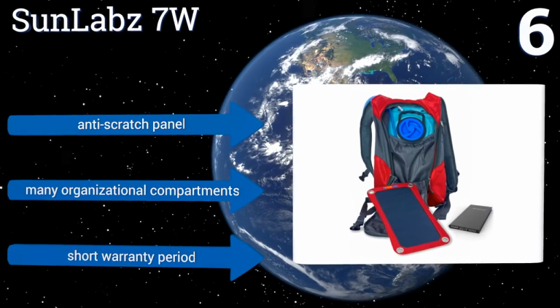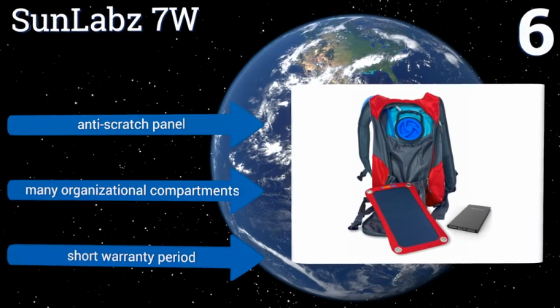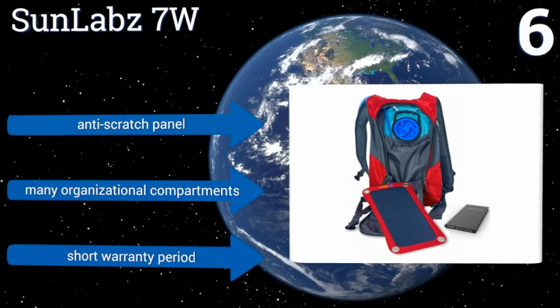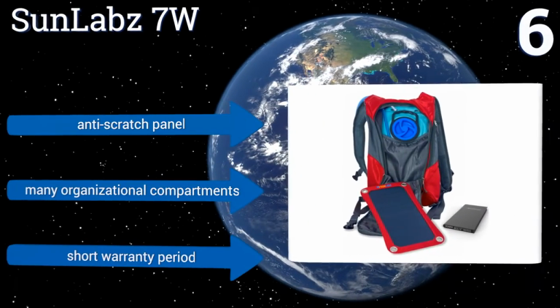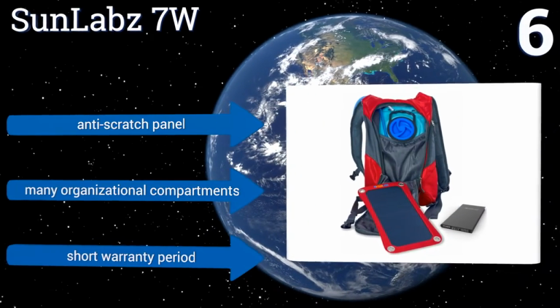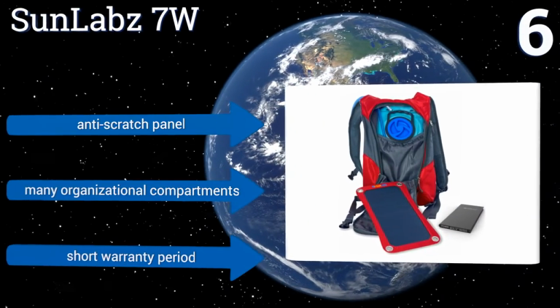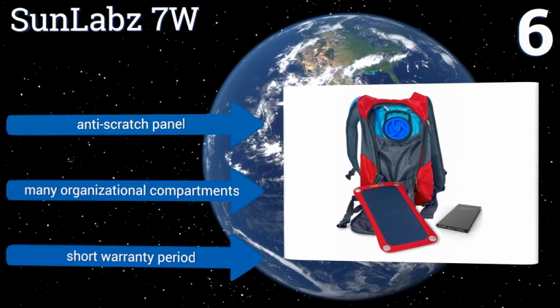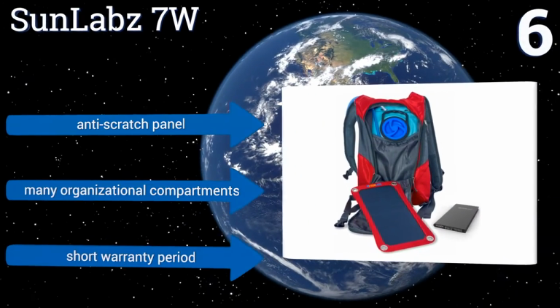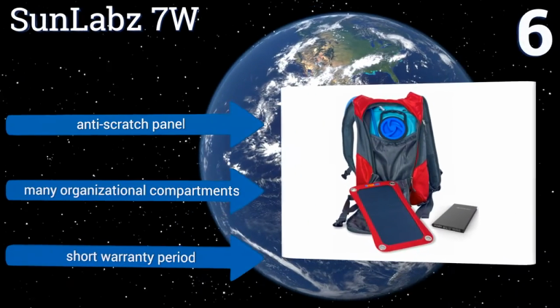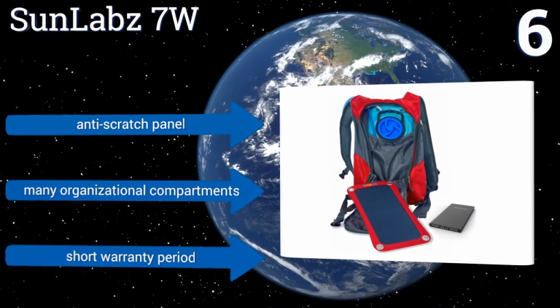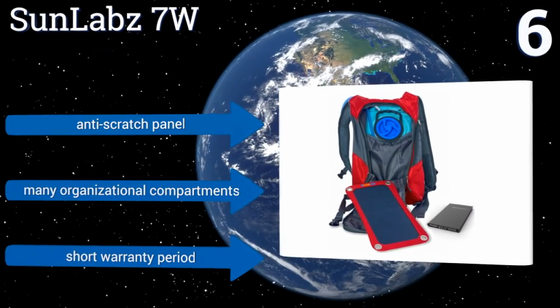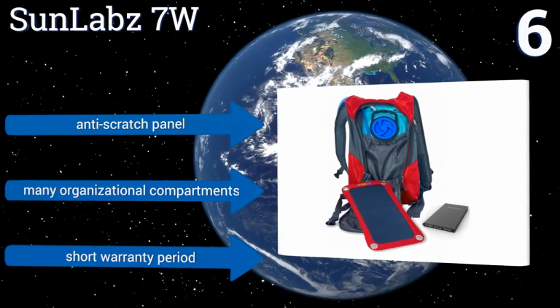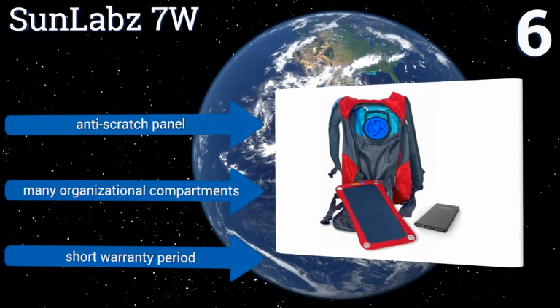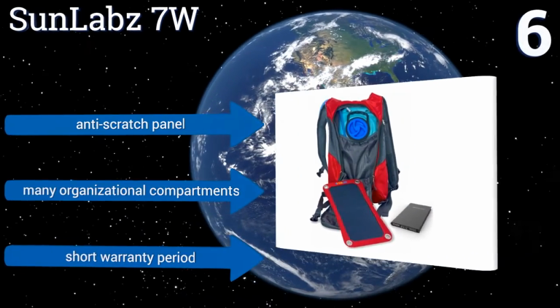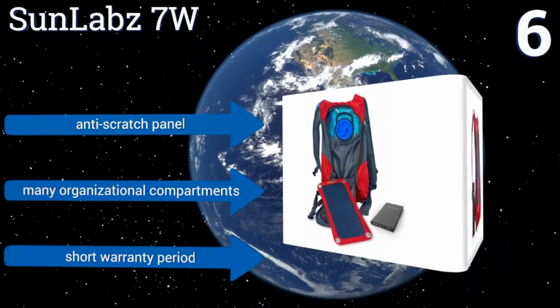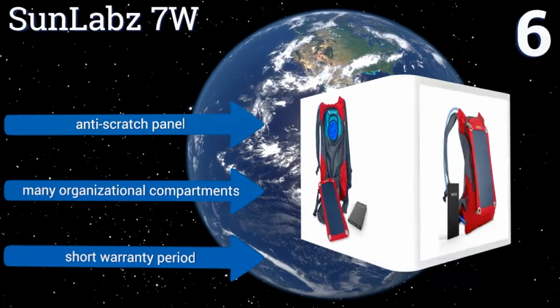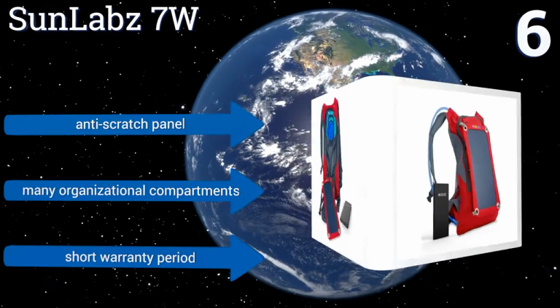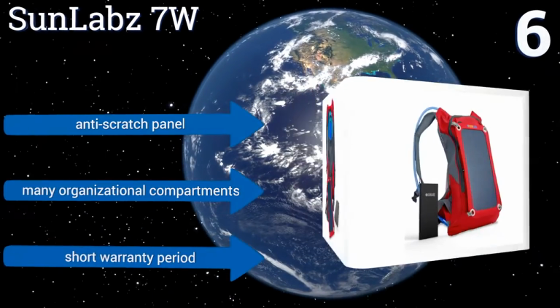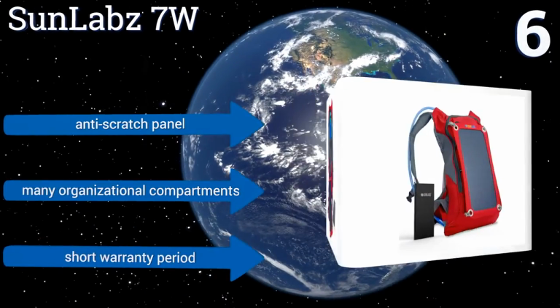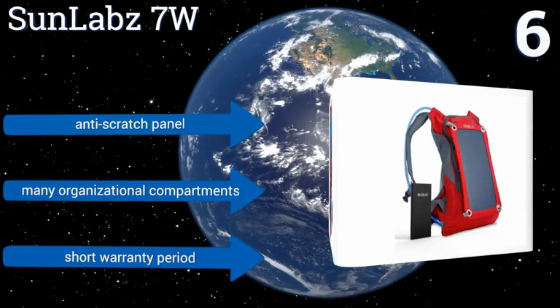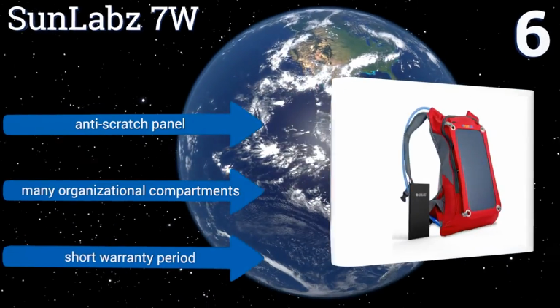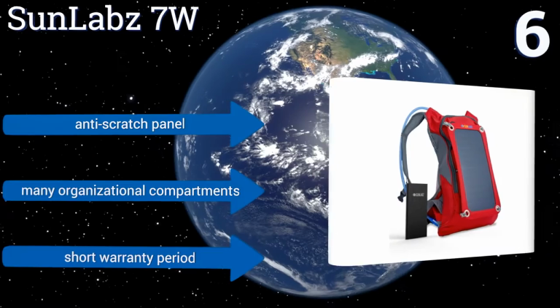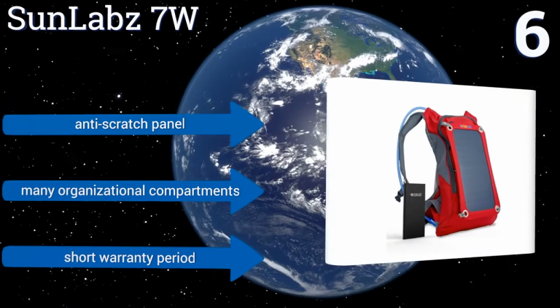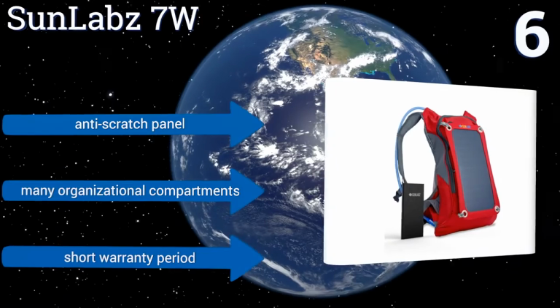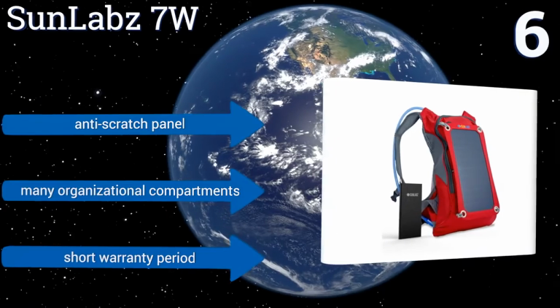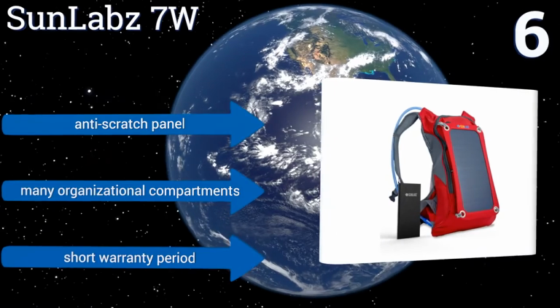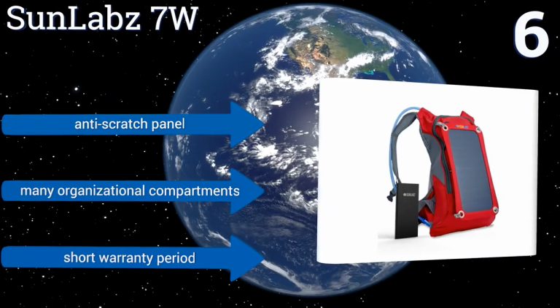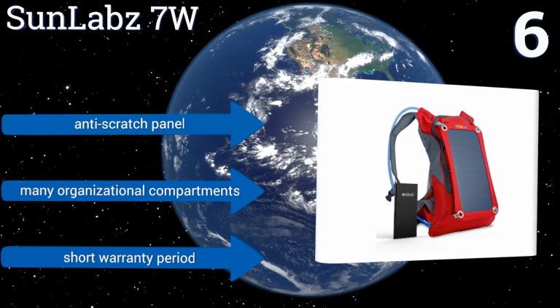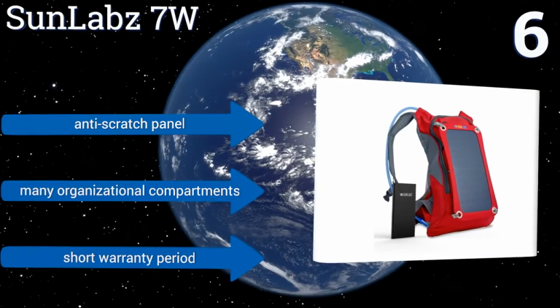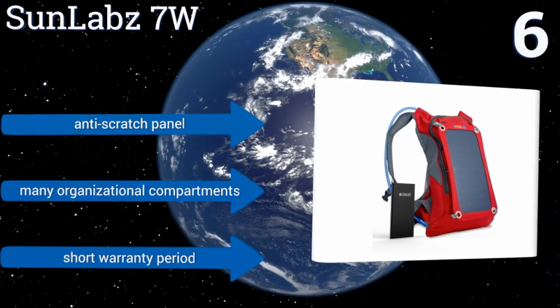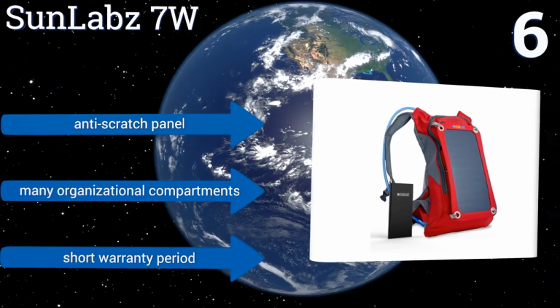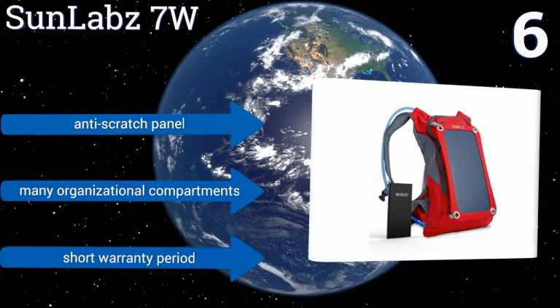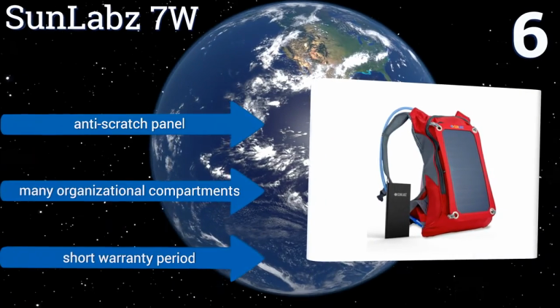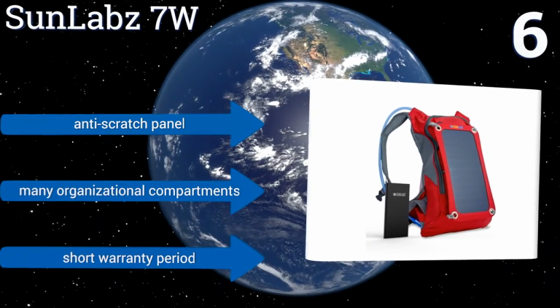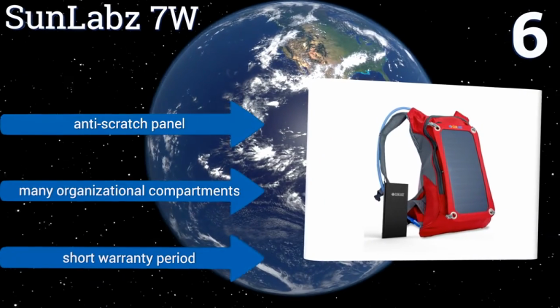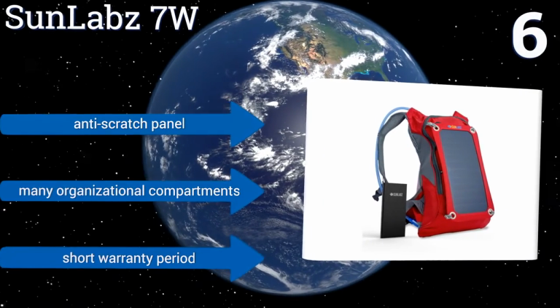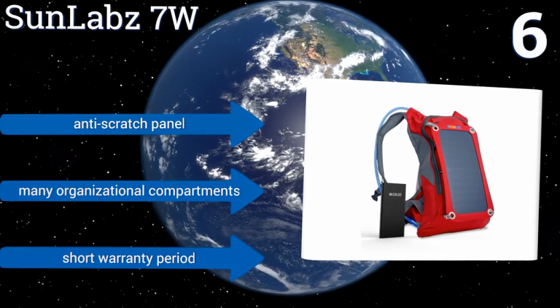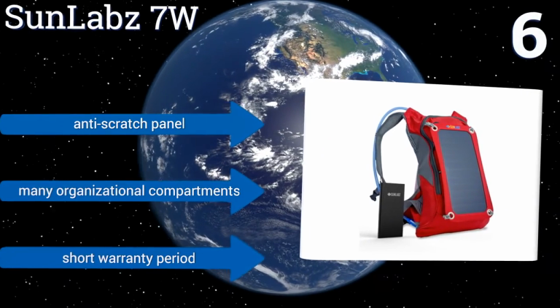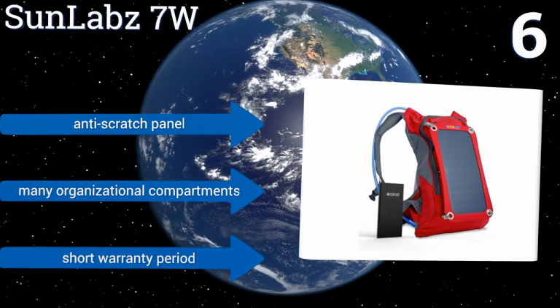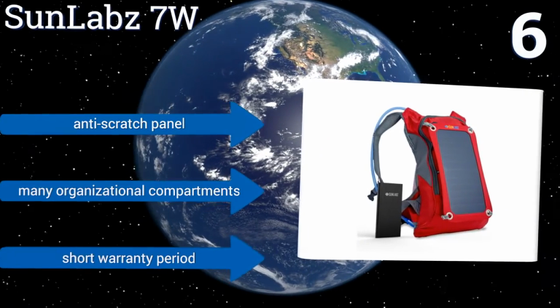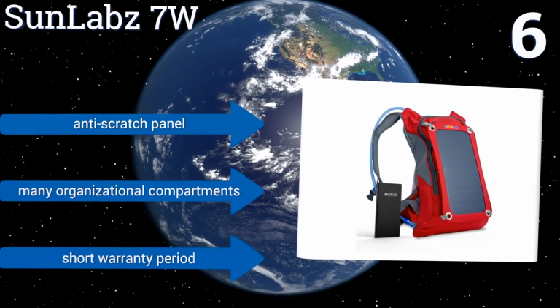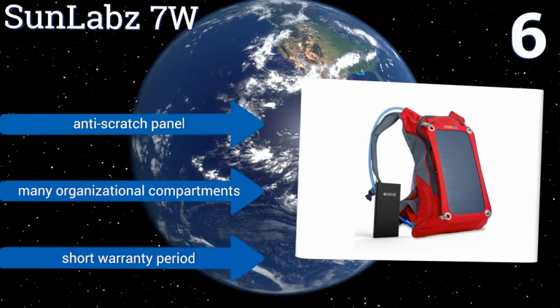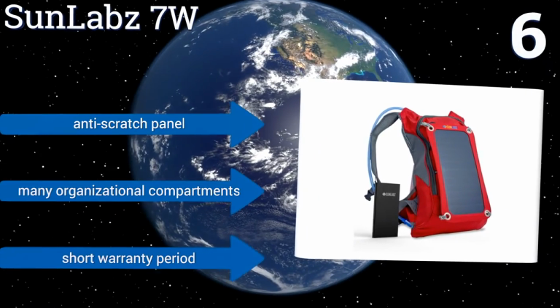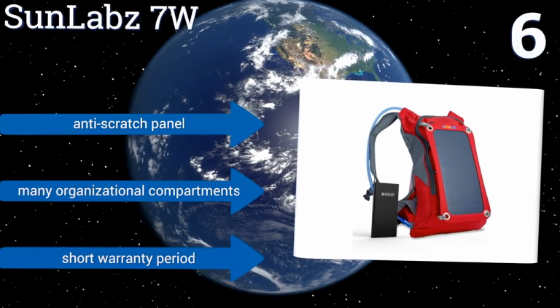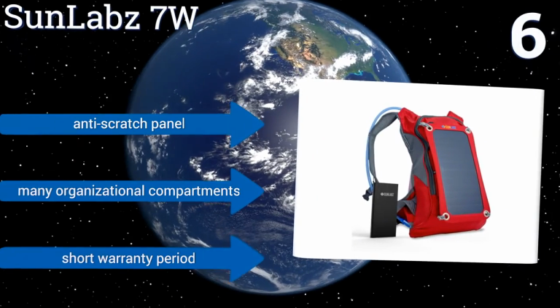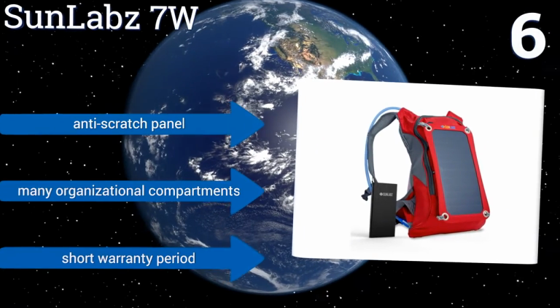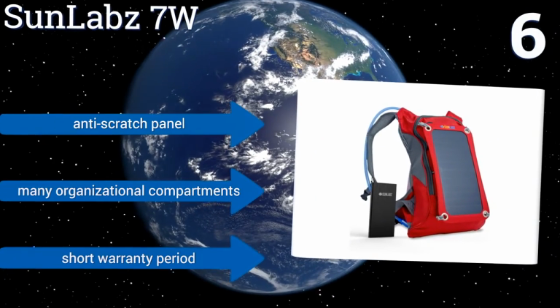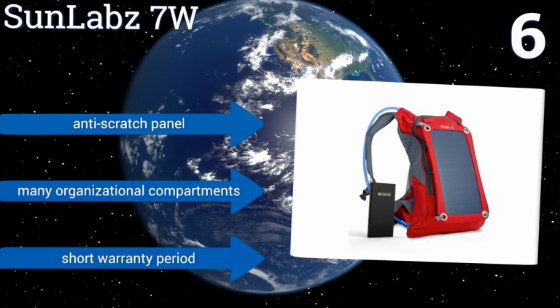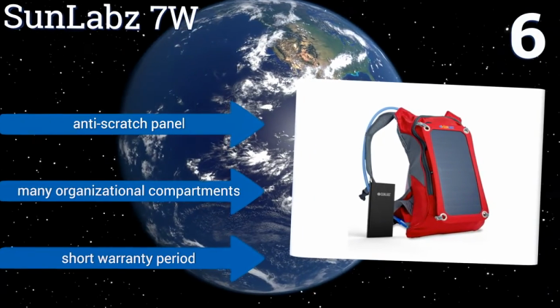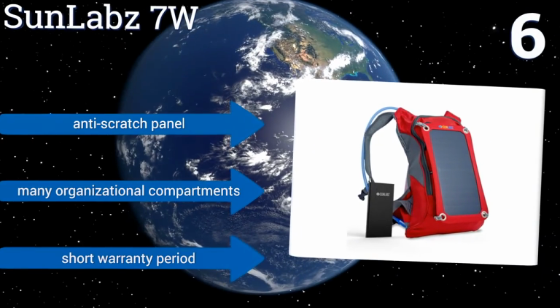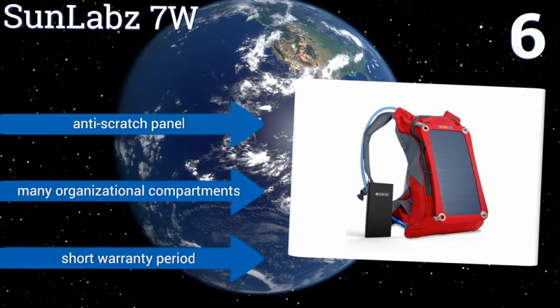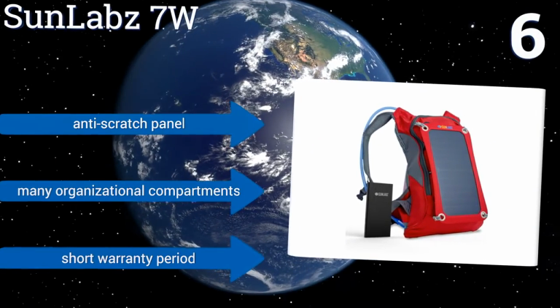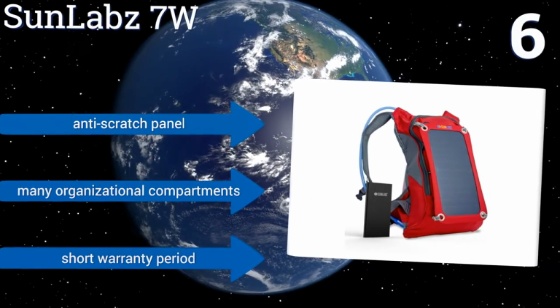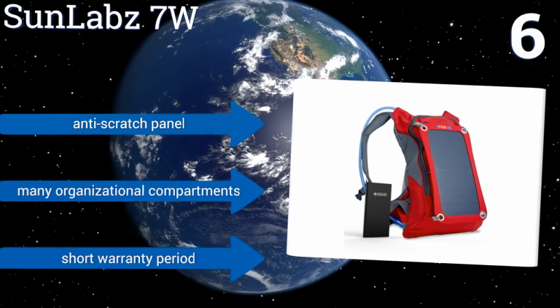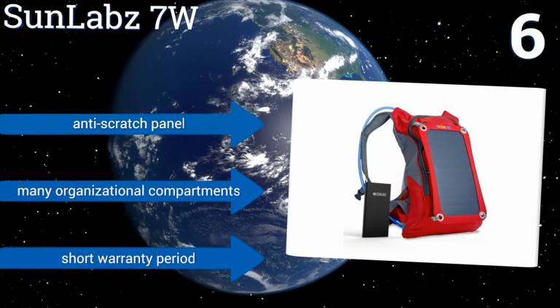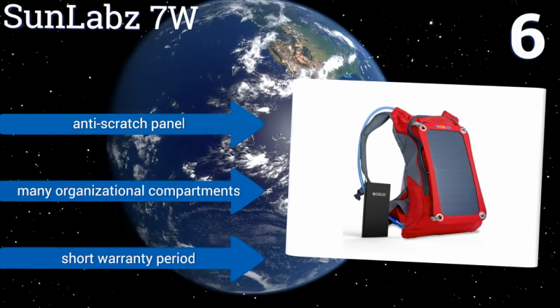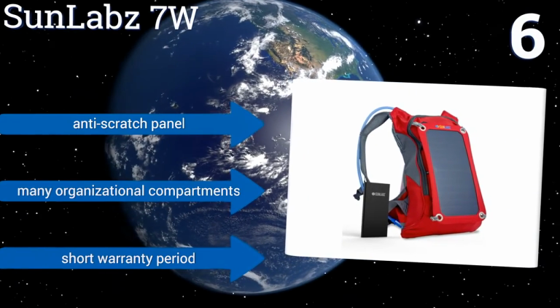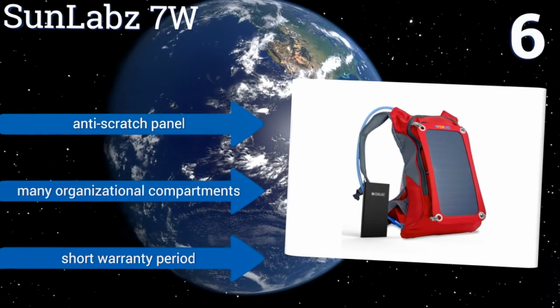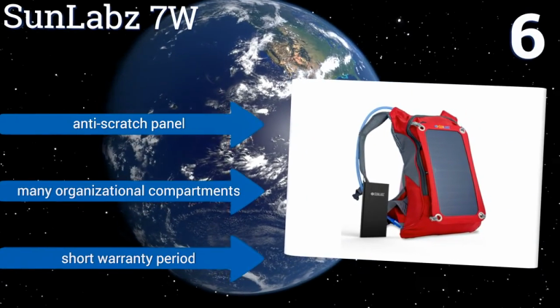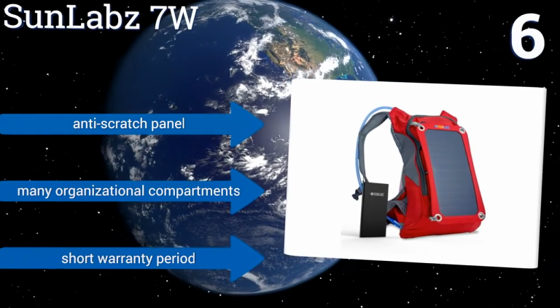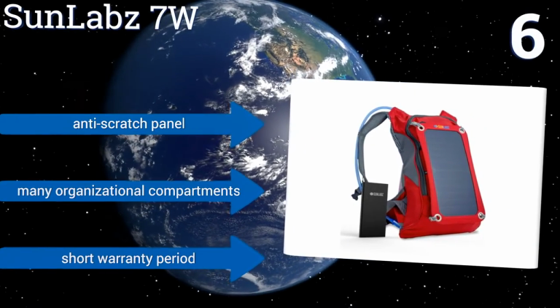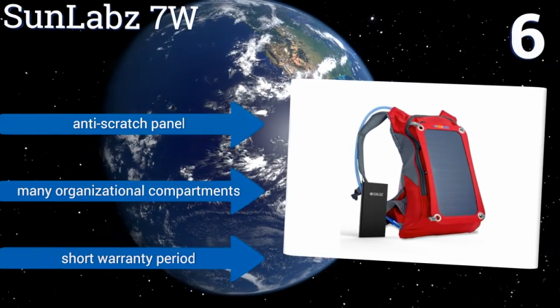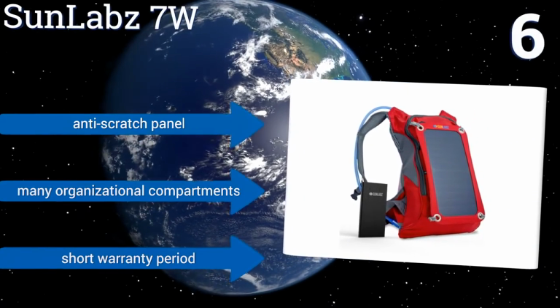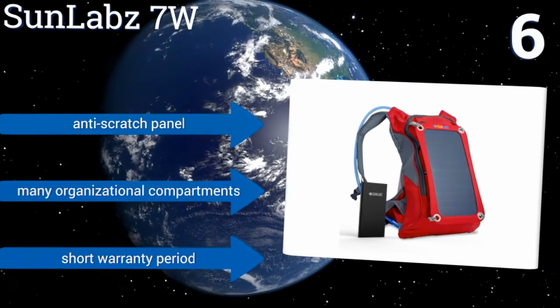It includes an anti-scratch panel and many organizational compartments. However, it has a short warranty period.